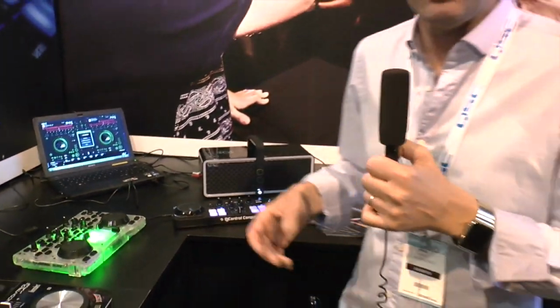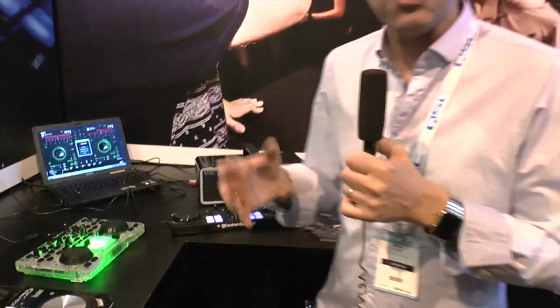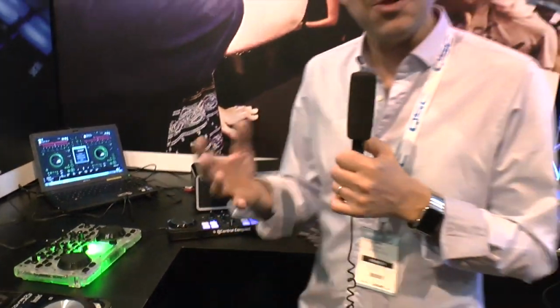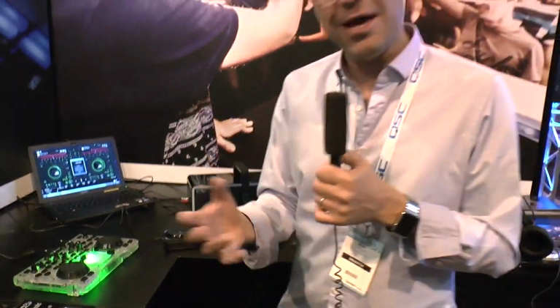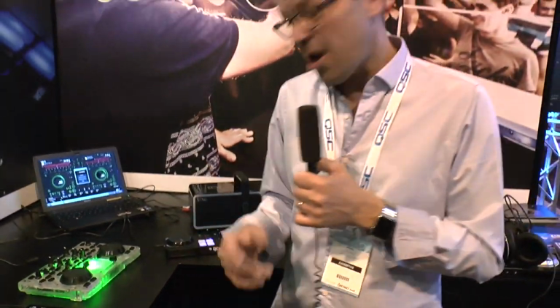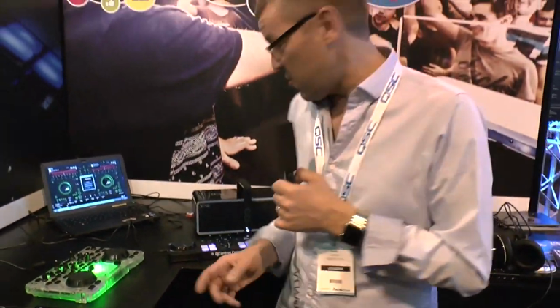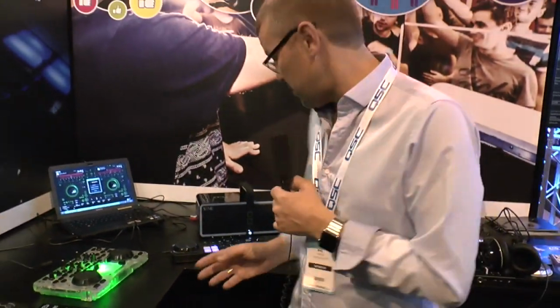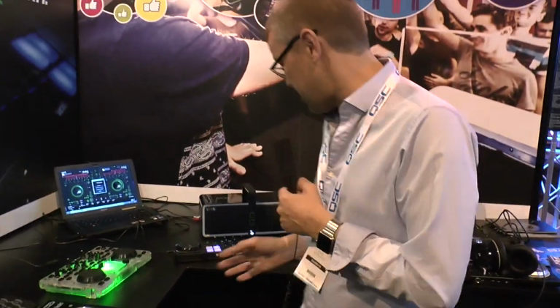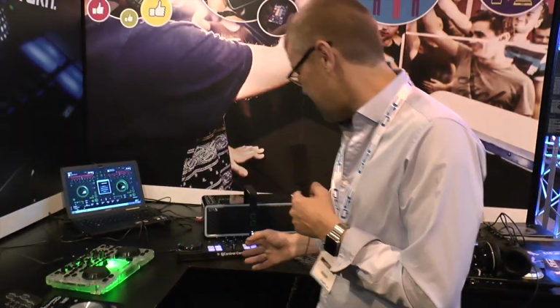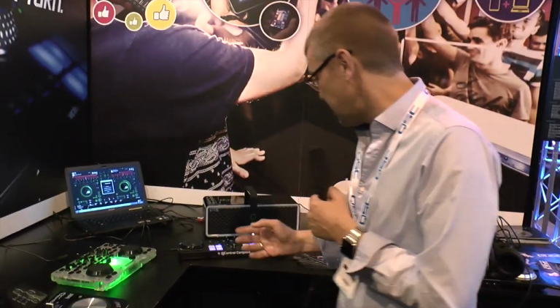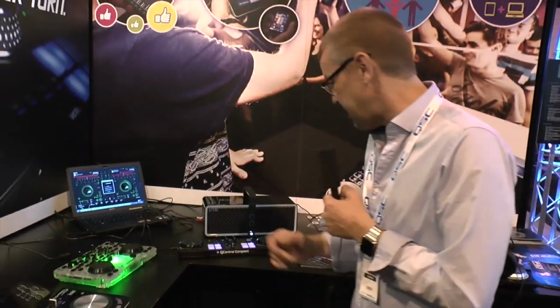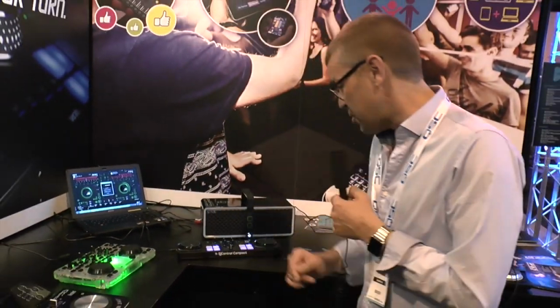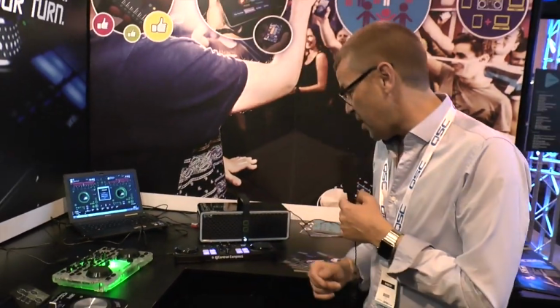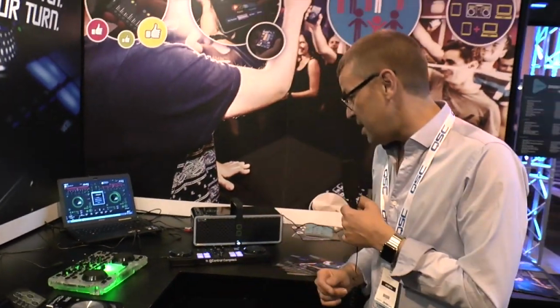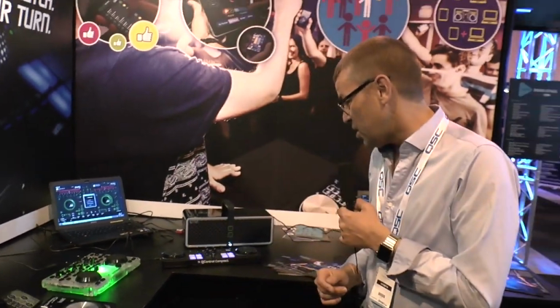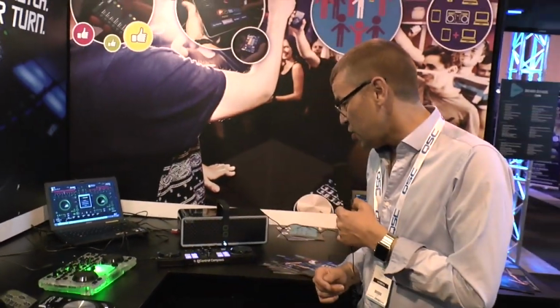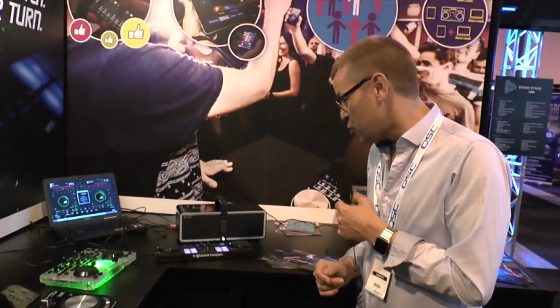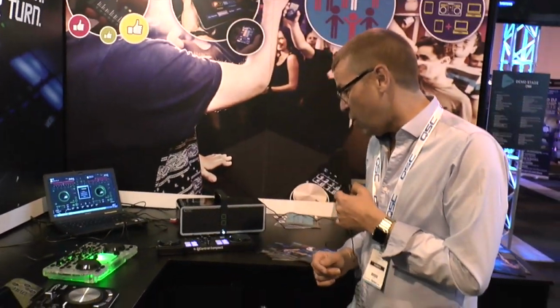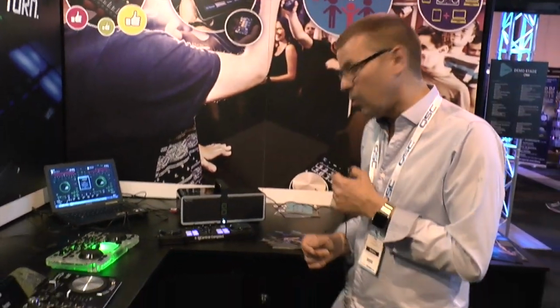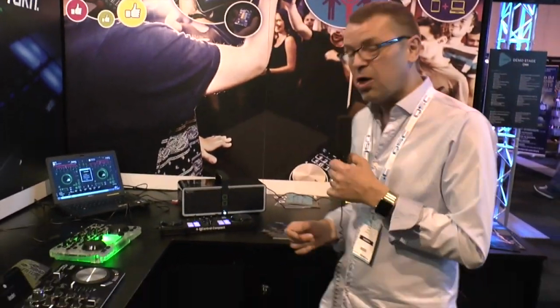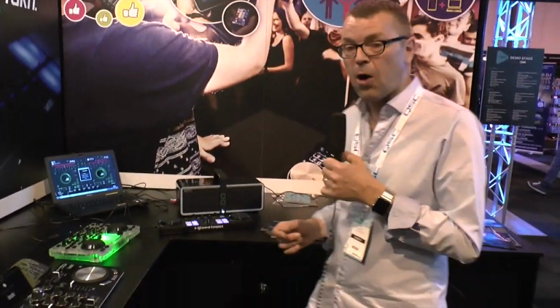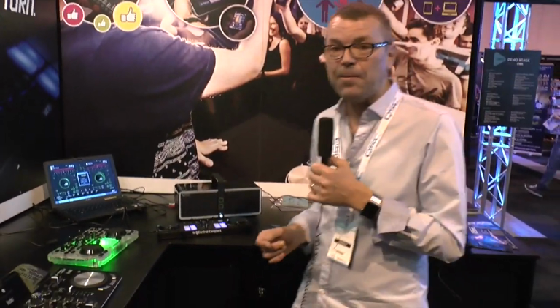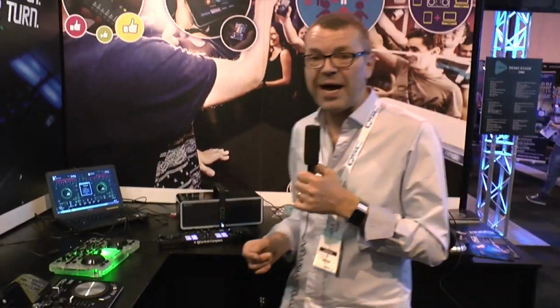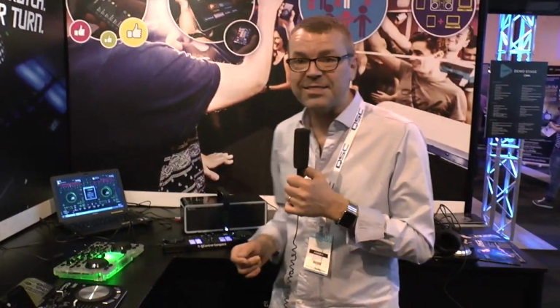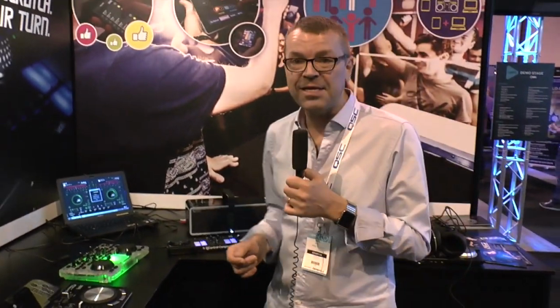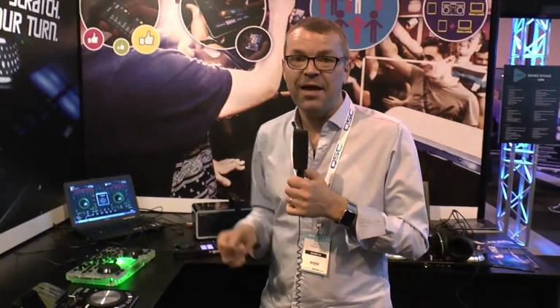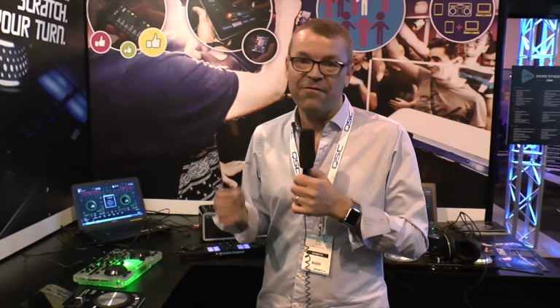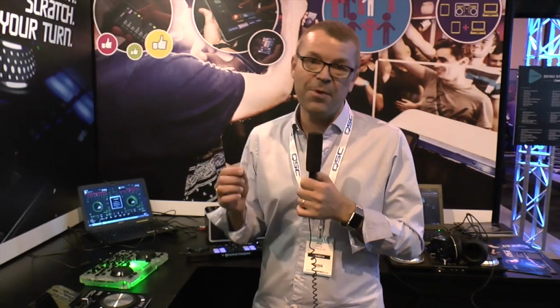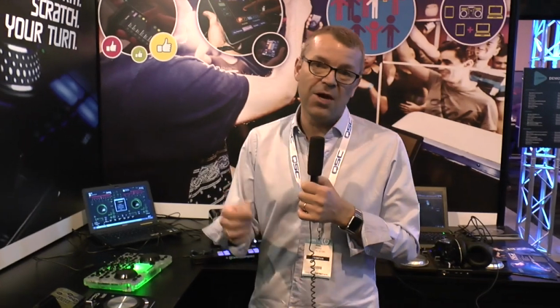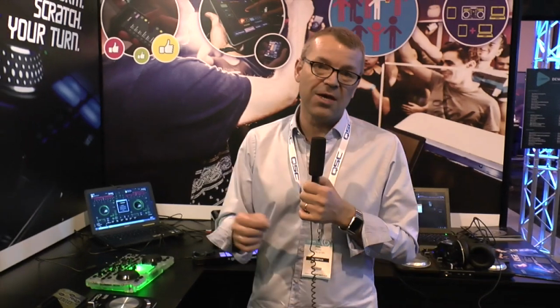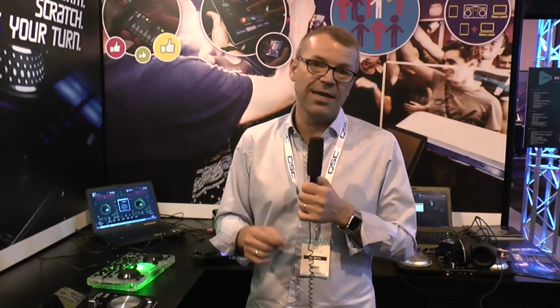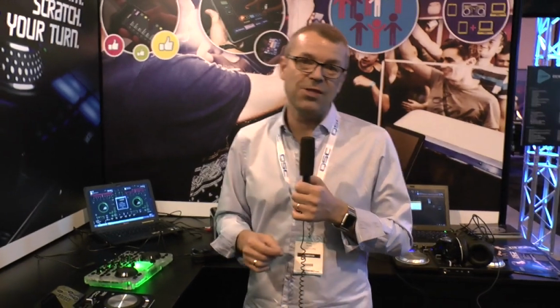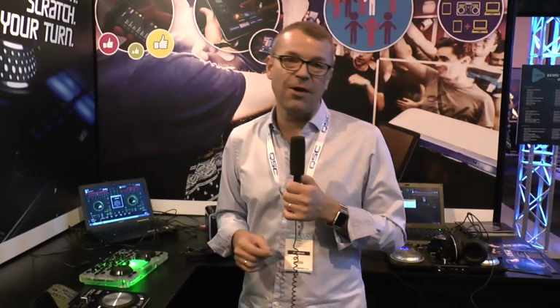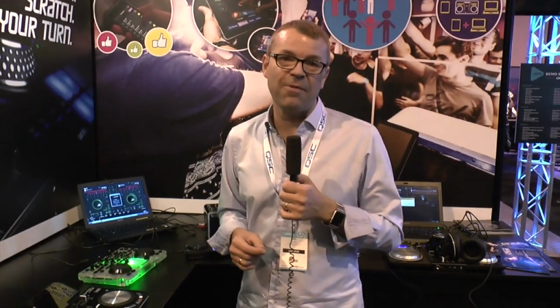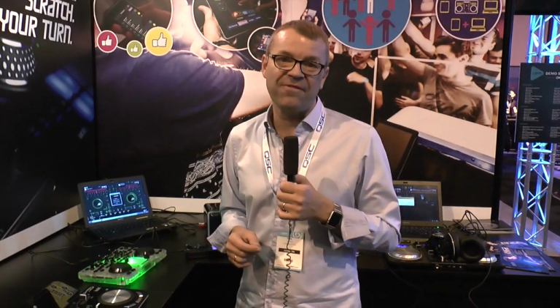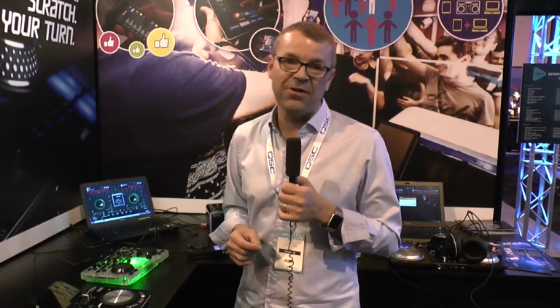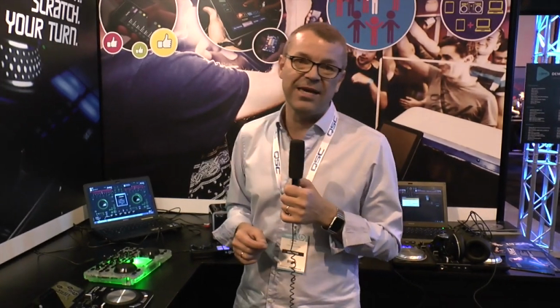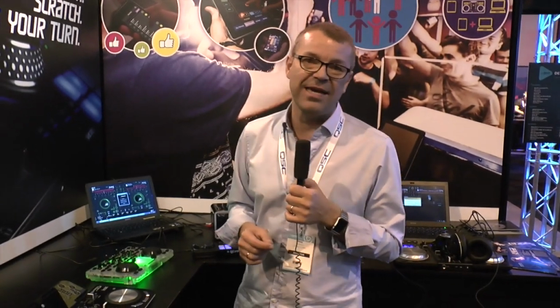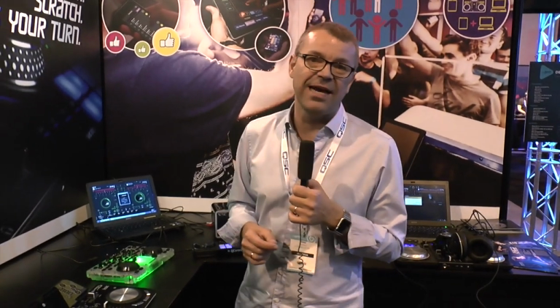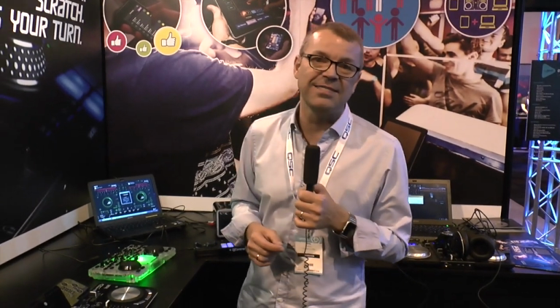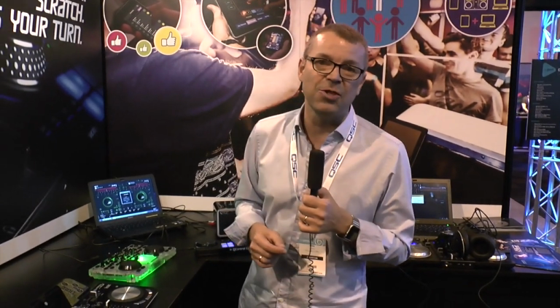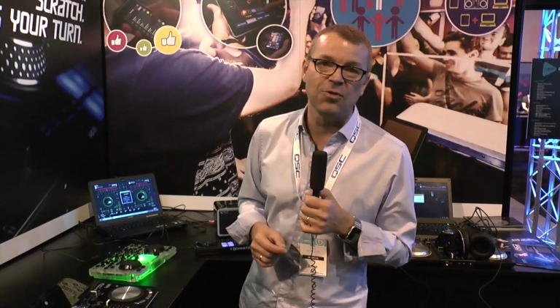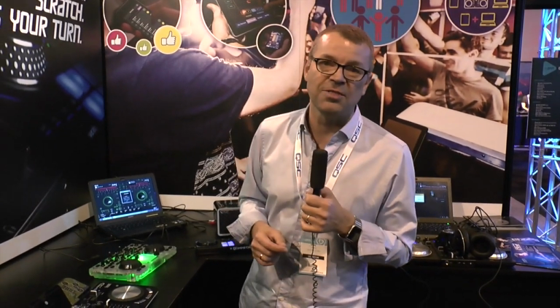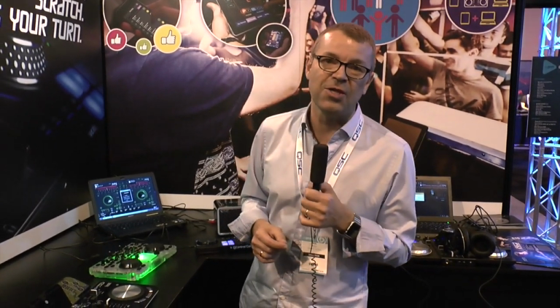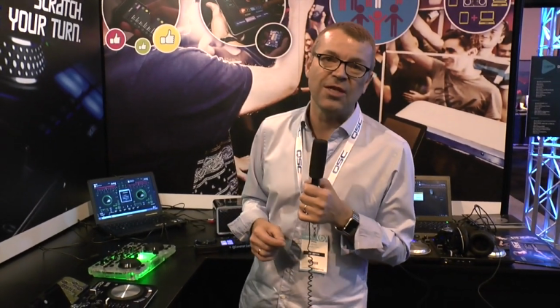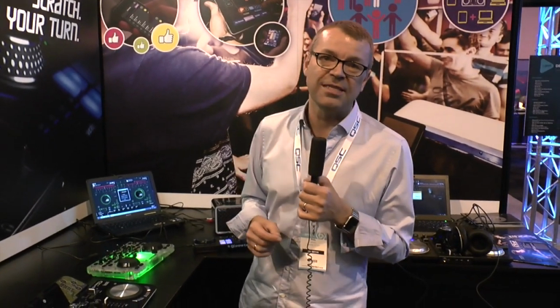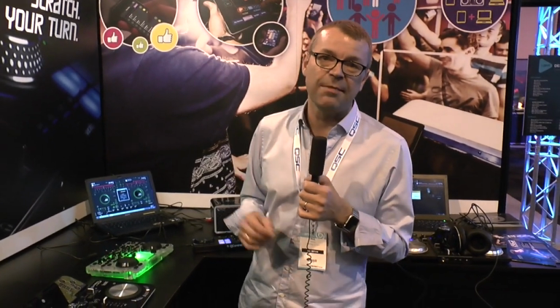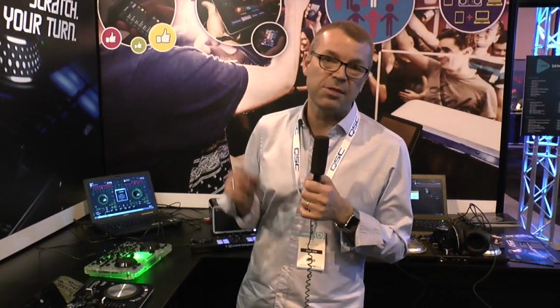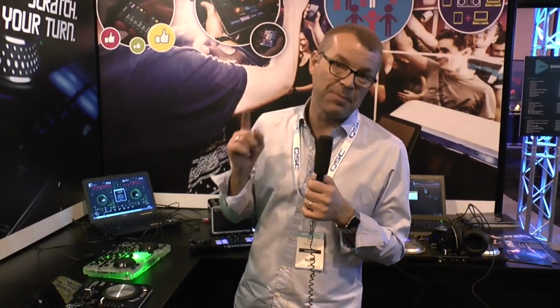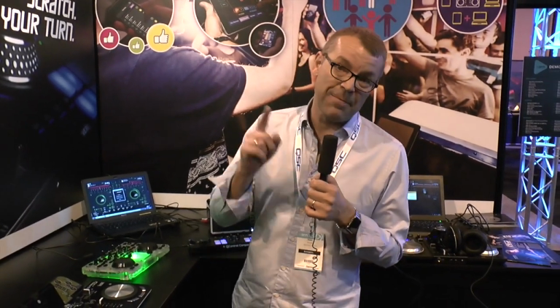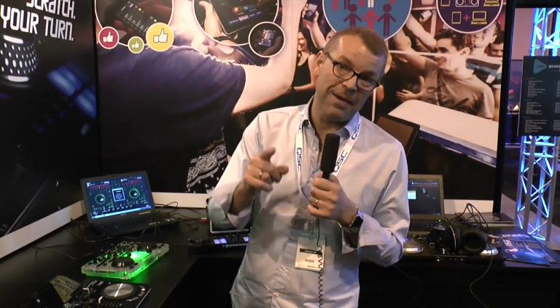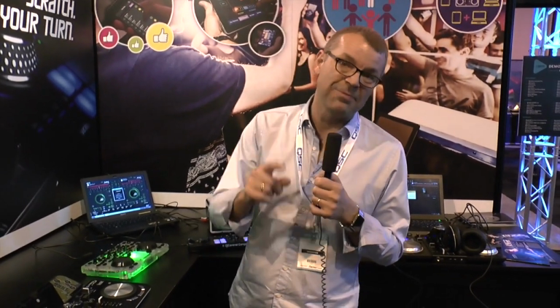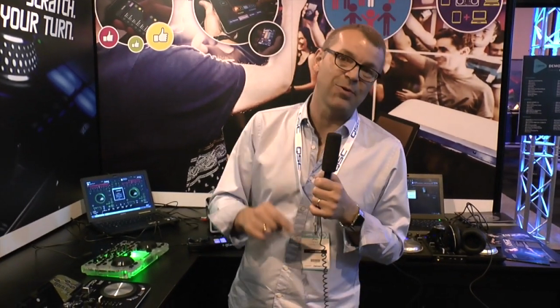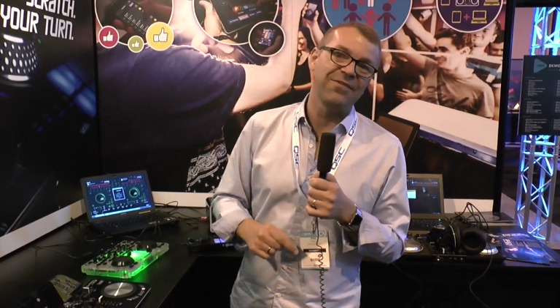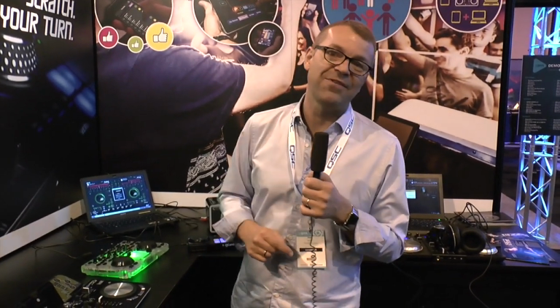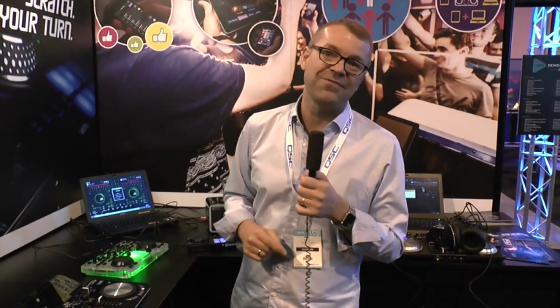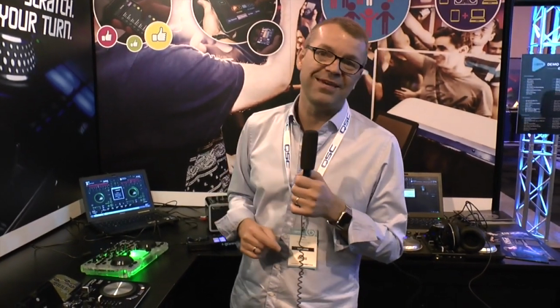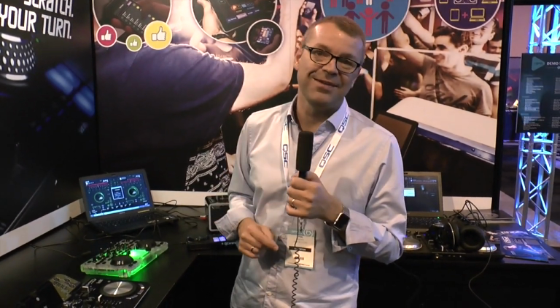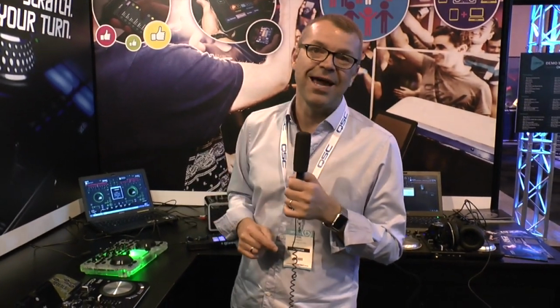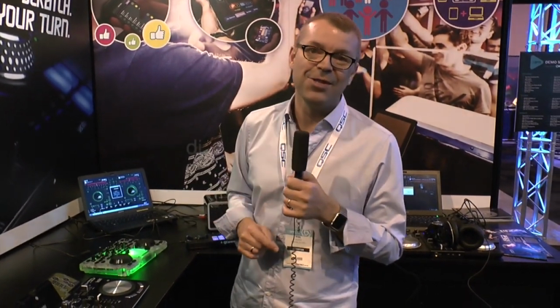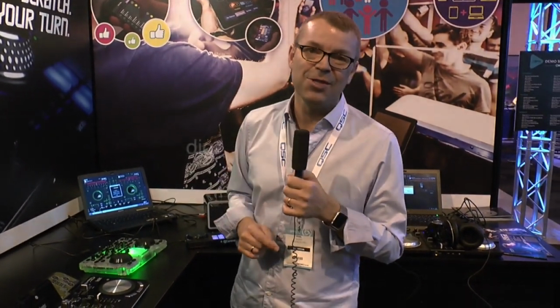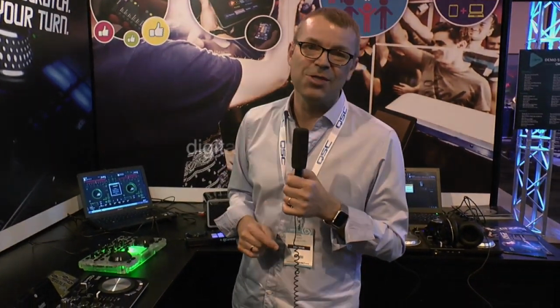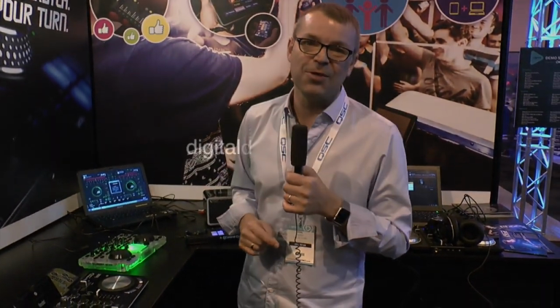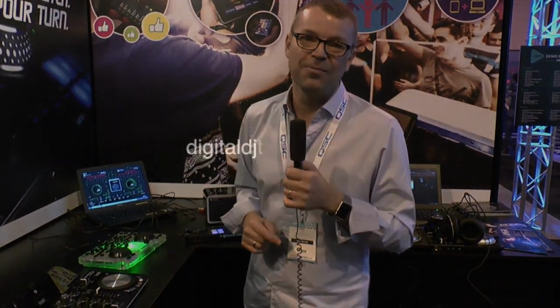So there you go — the DJ Control Compact from Hercules. I've been Phil here at Digital DJ Tips, BPM 2015. See you soon.